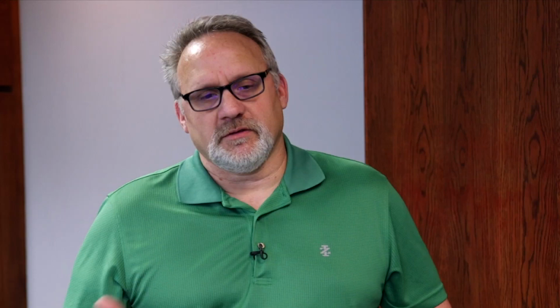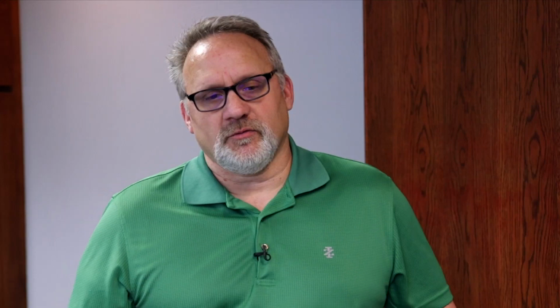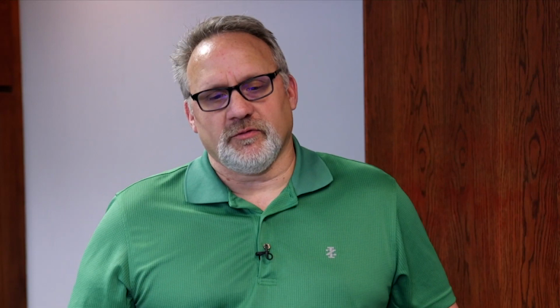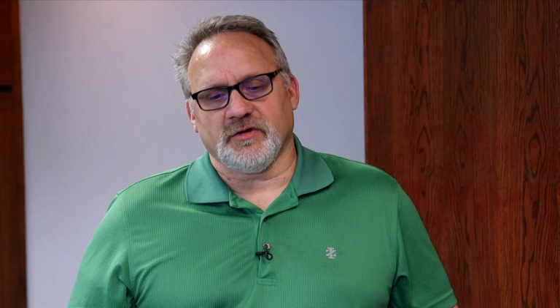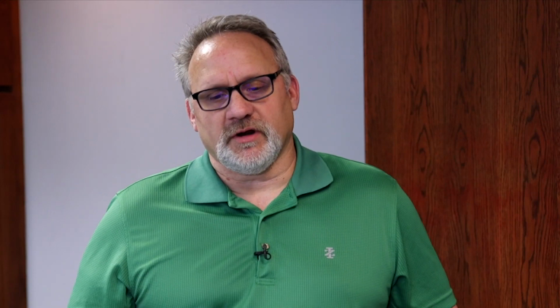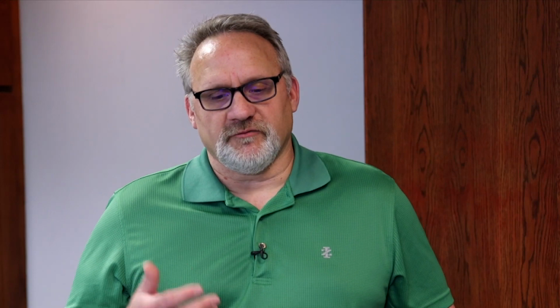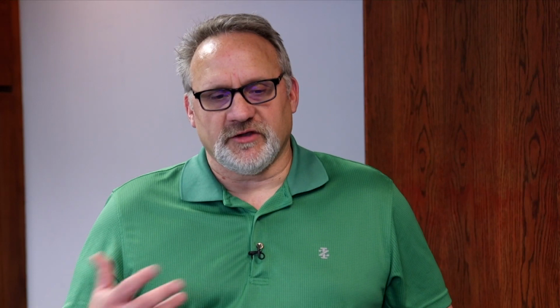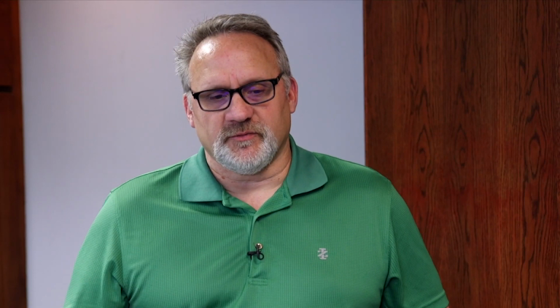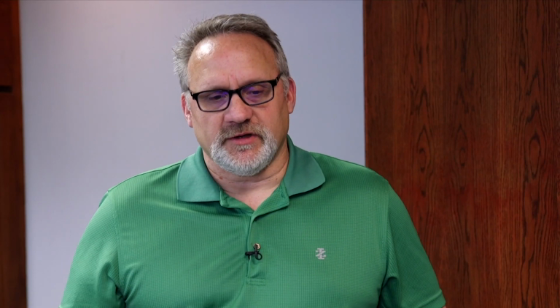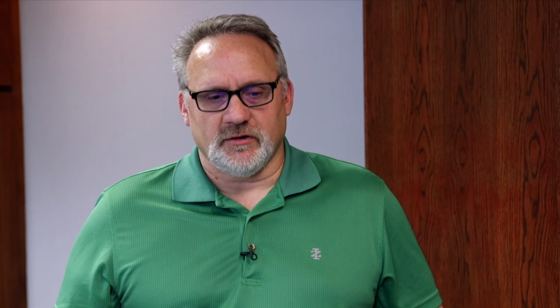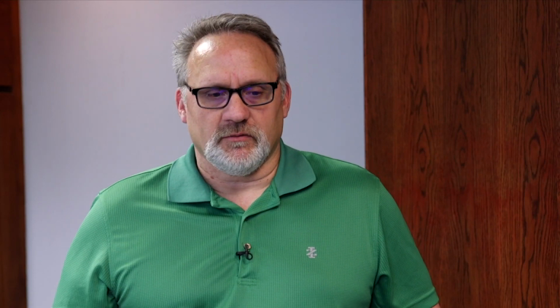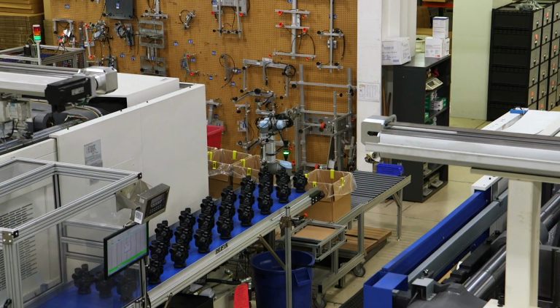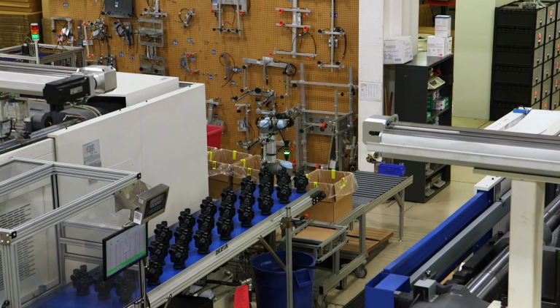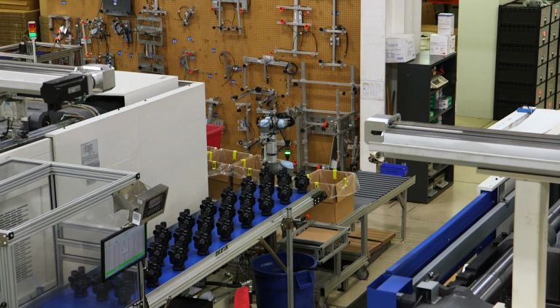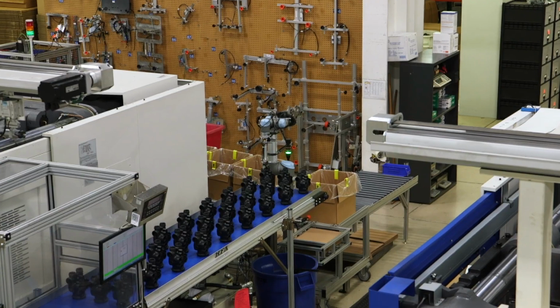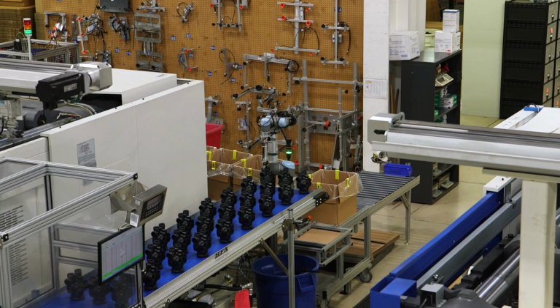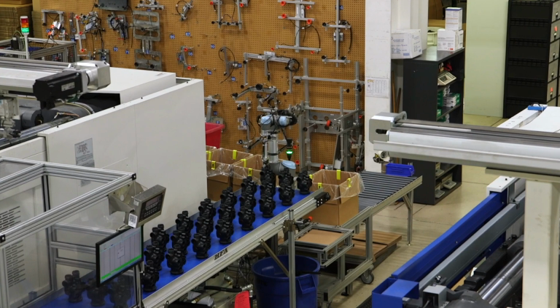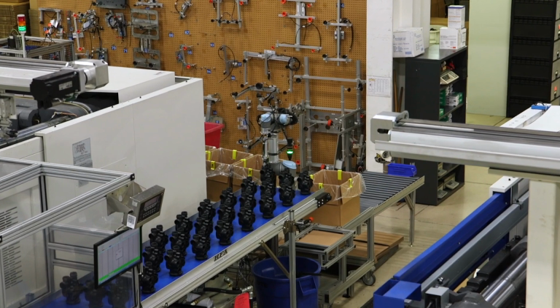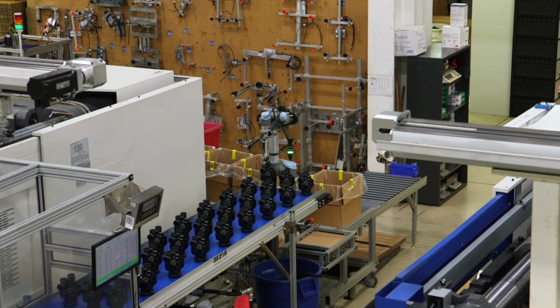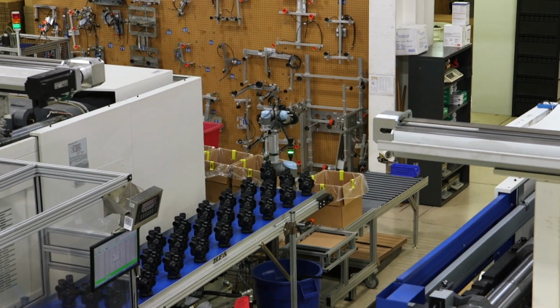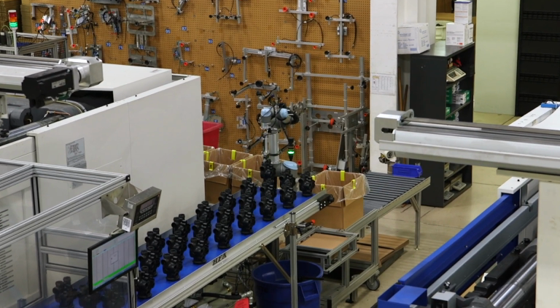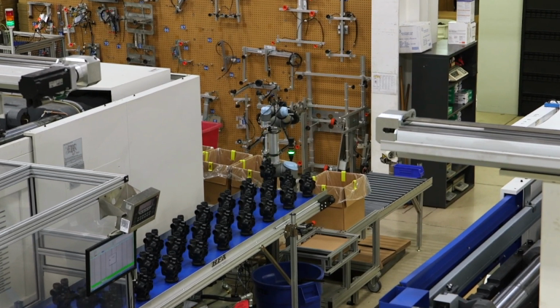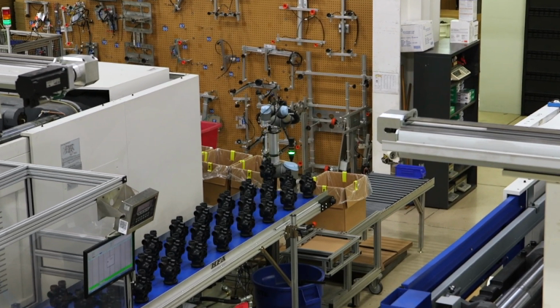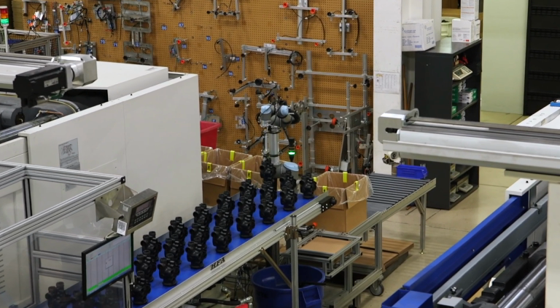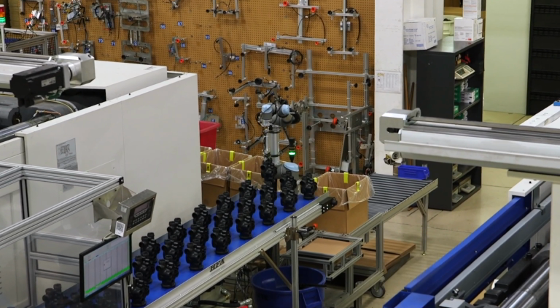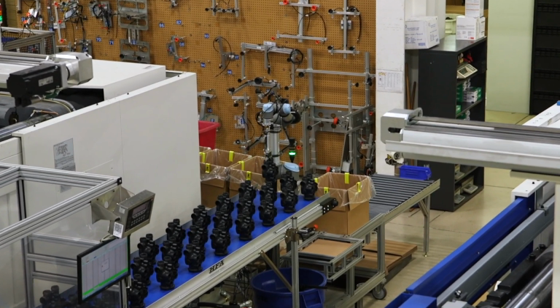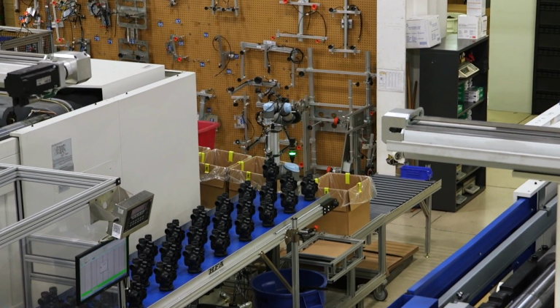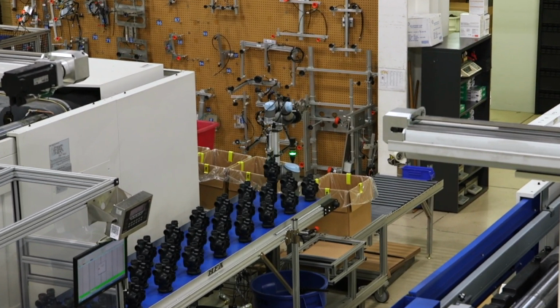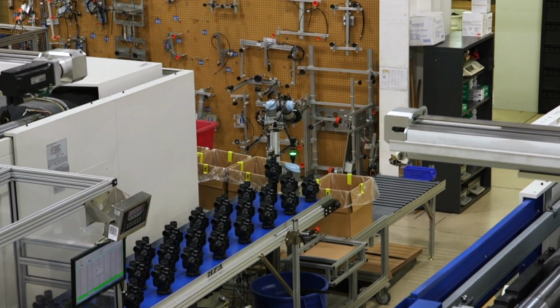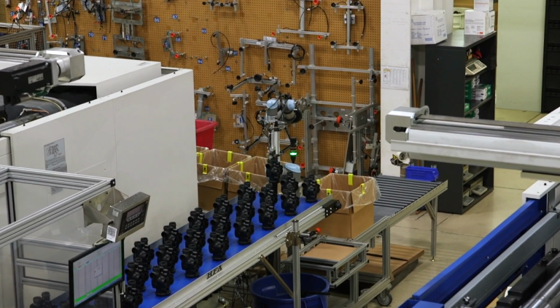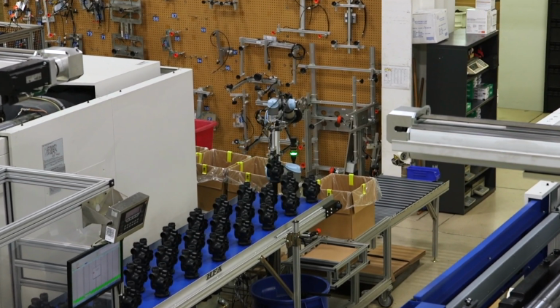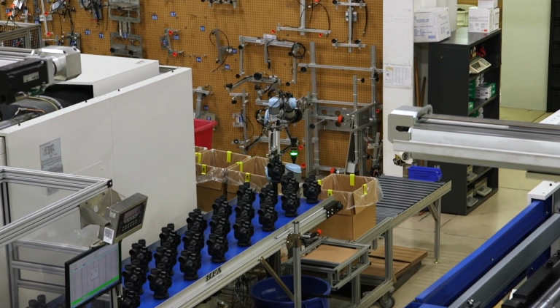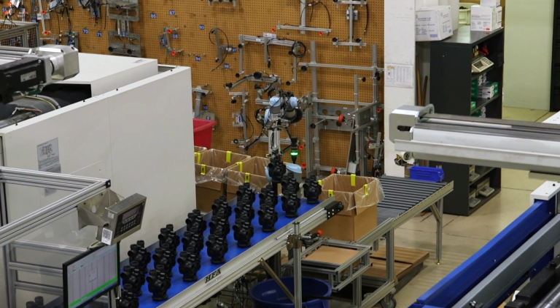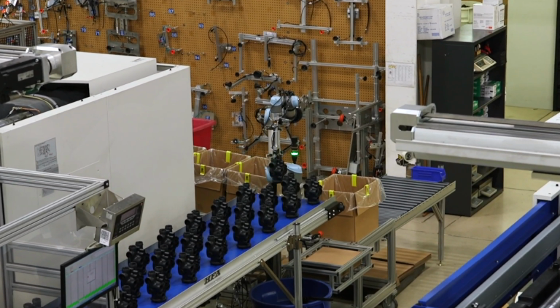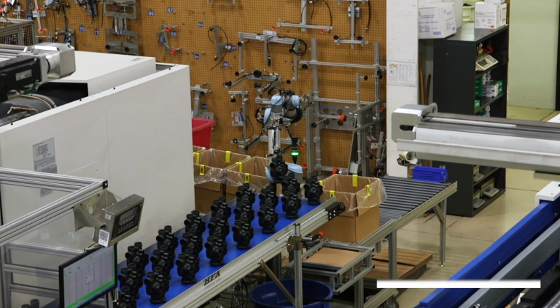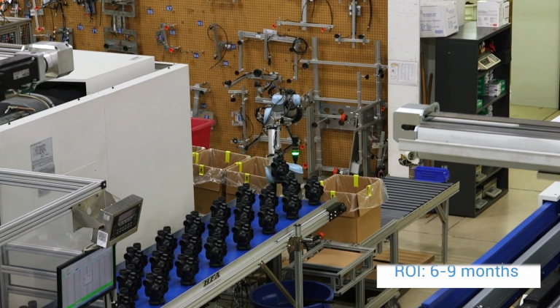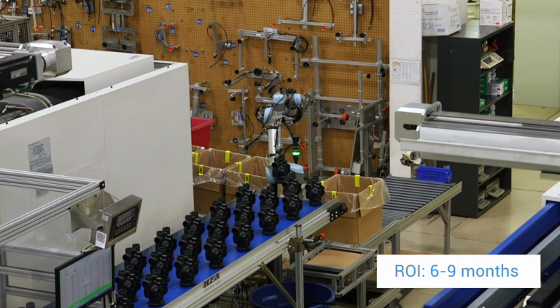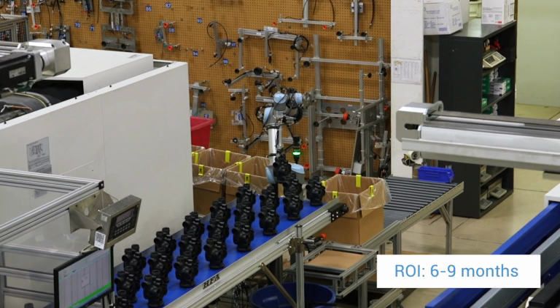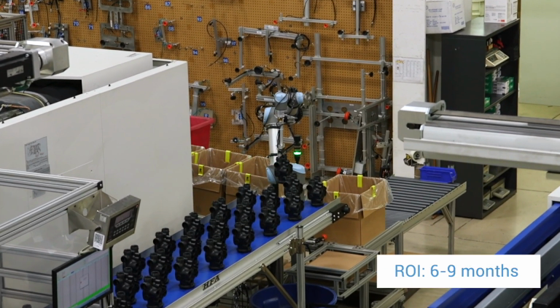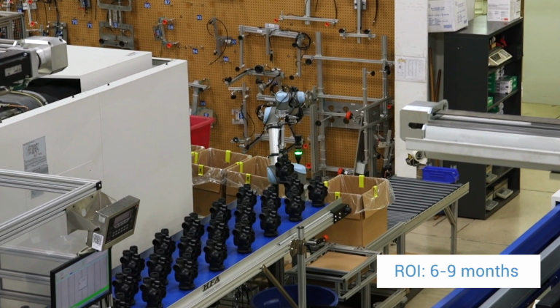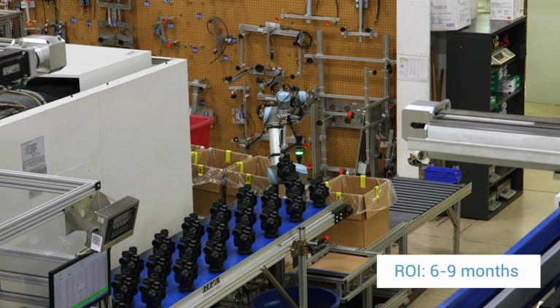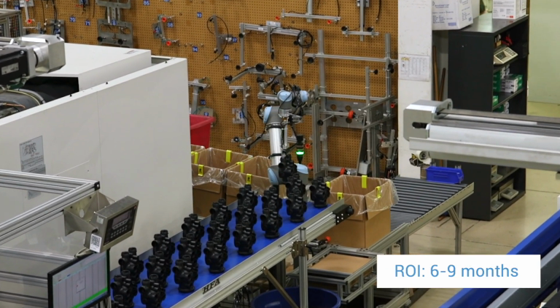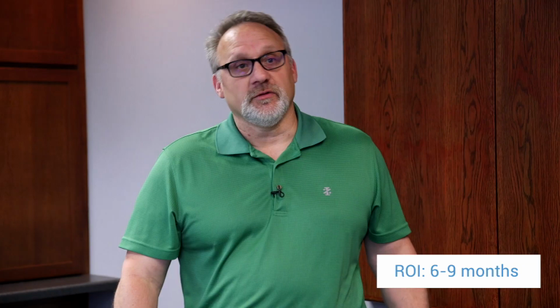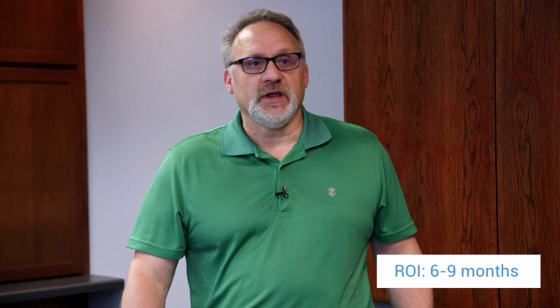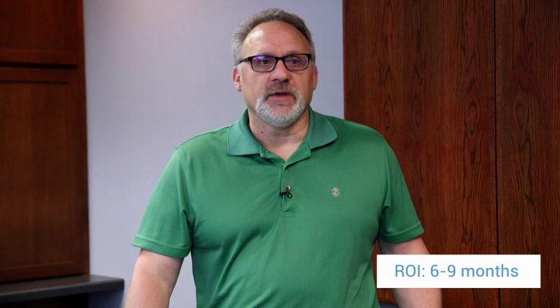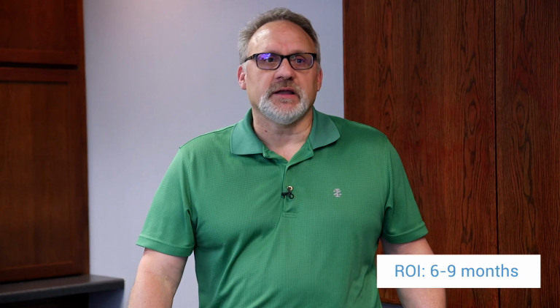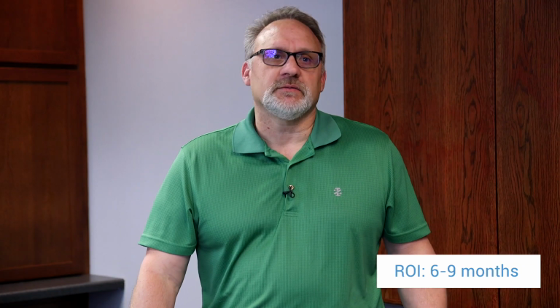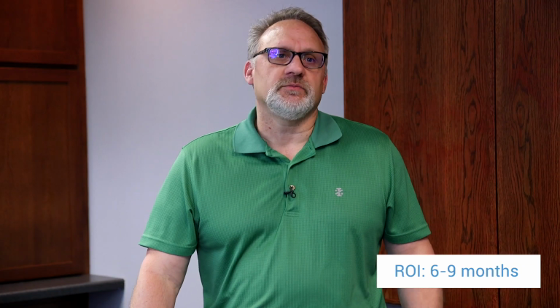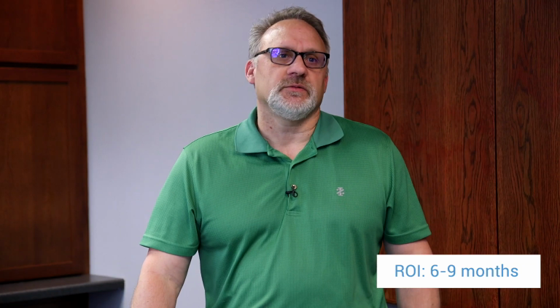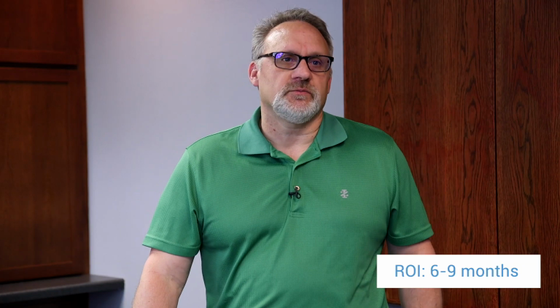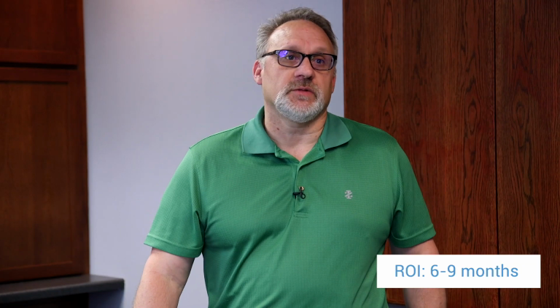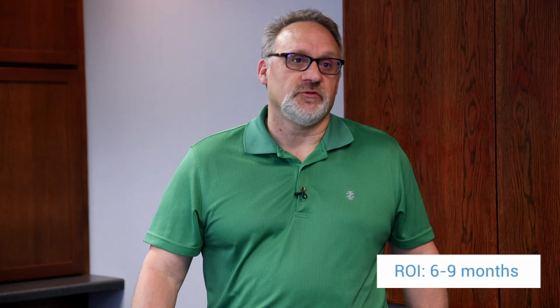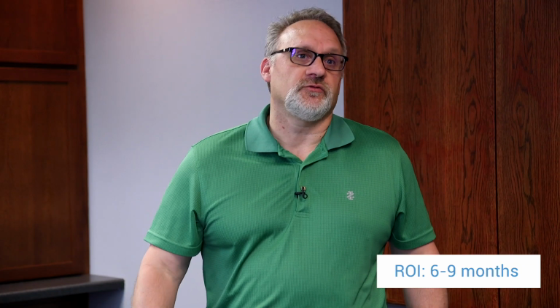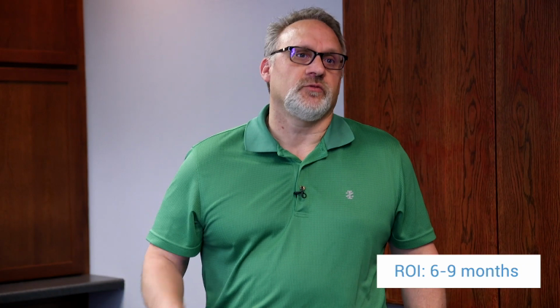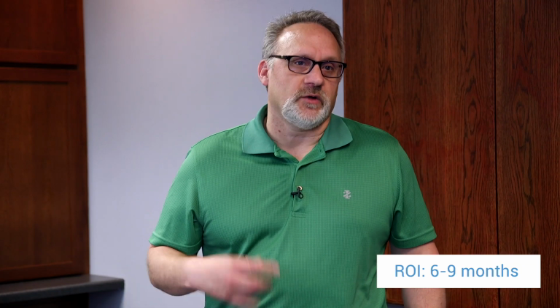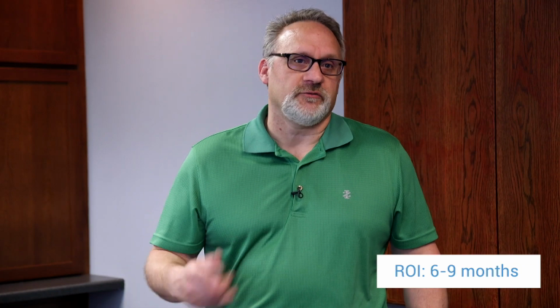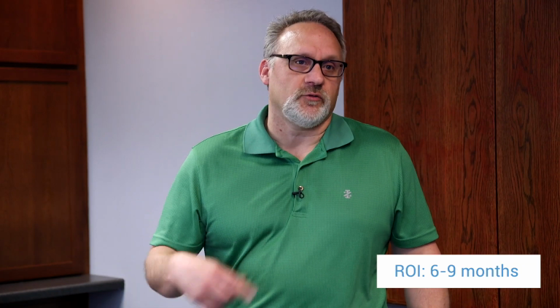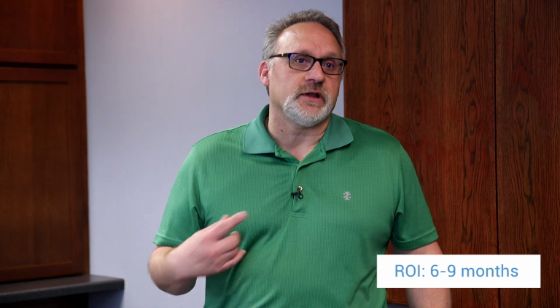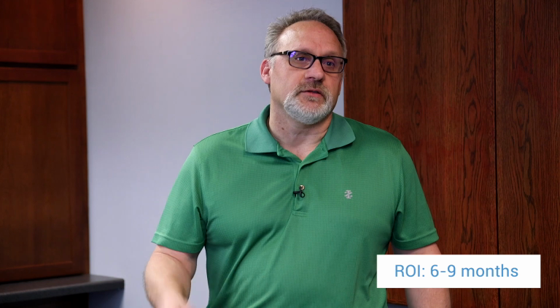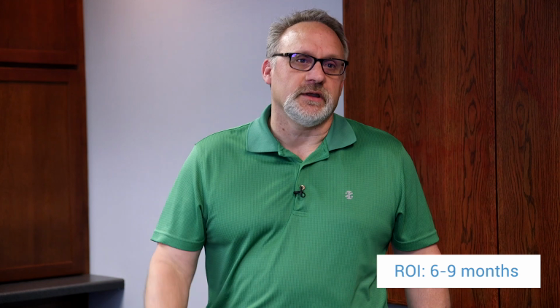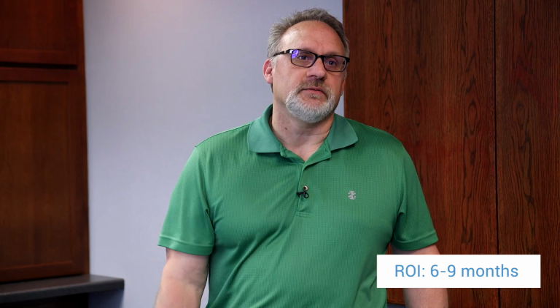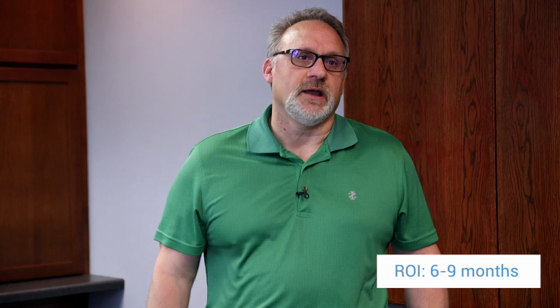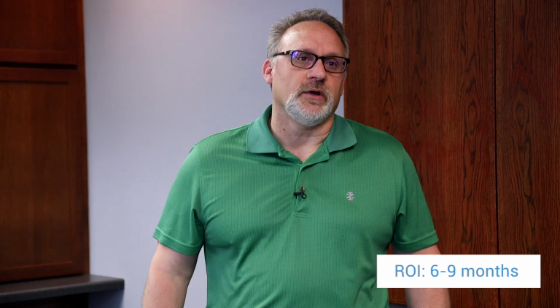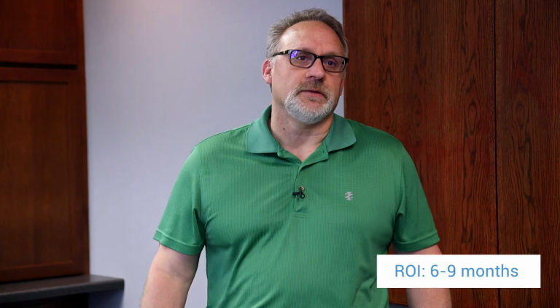The return on investment — Universal Robot claims six to nine months, which I think is fairly accurate. The payback comes quite quickly that way.